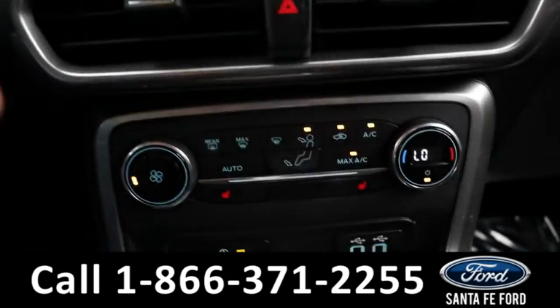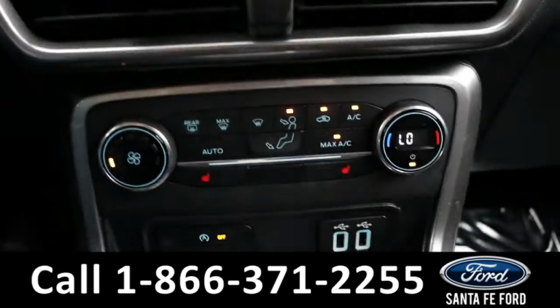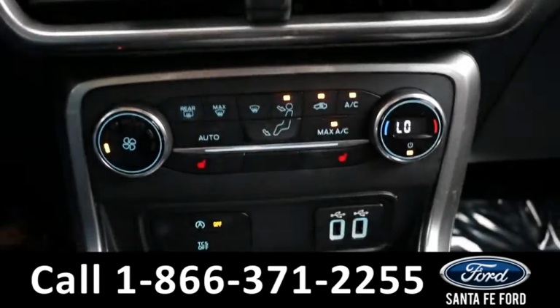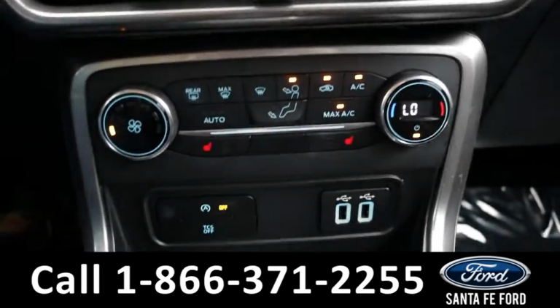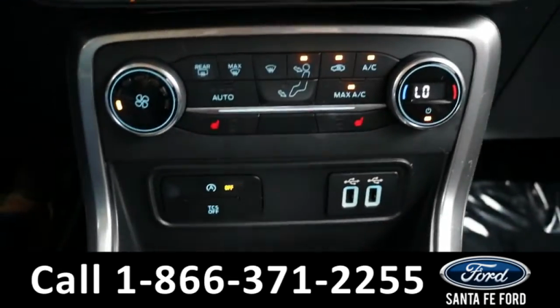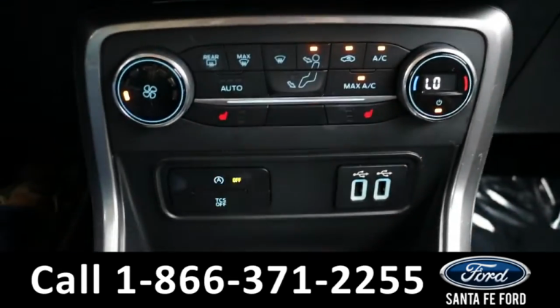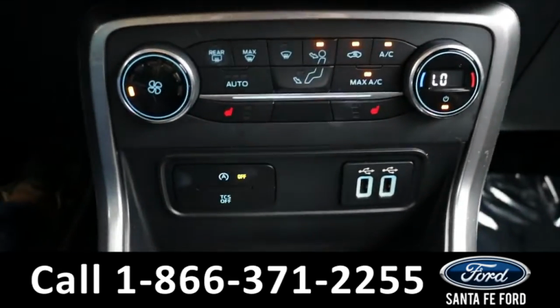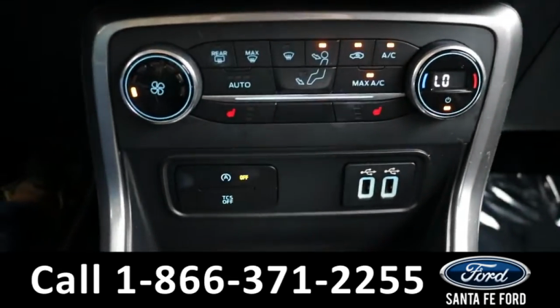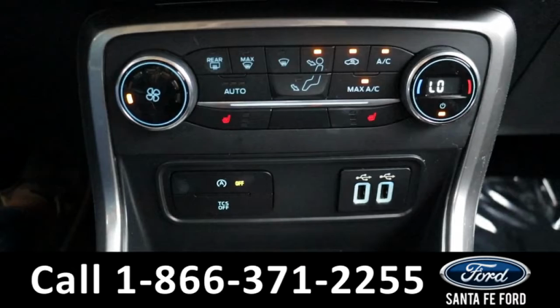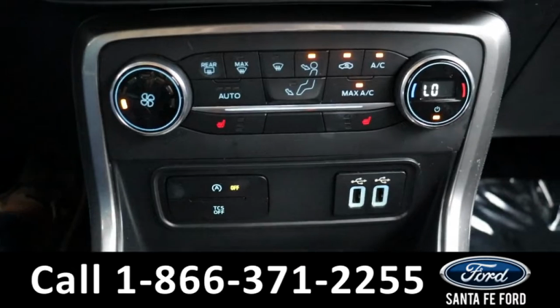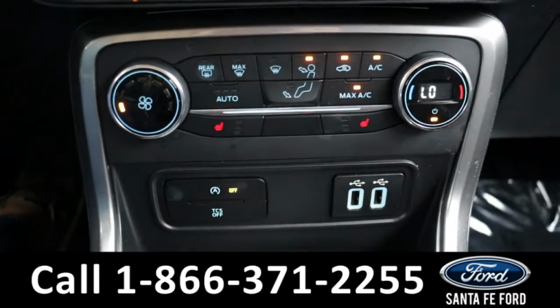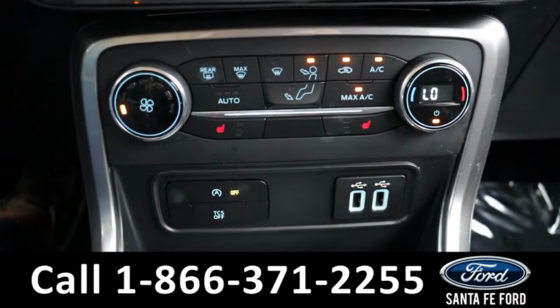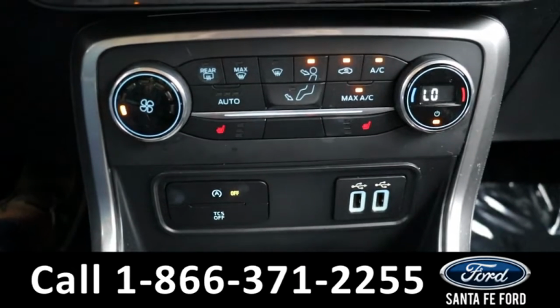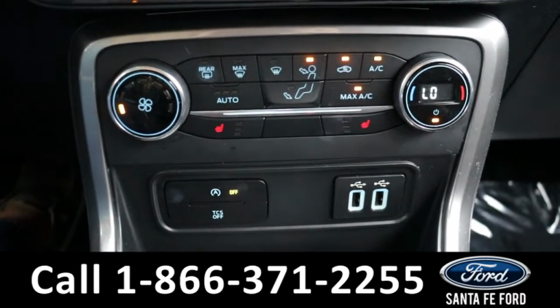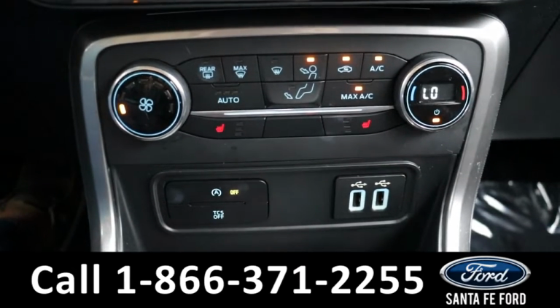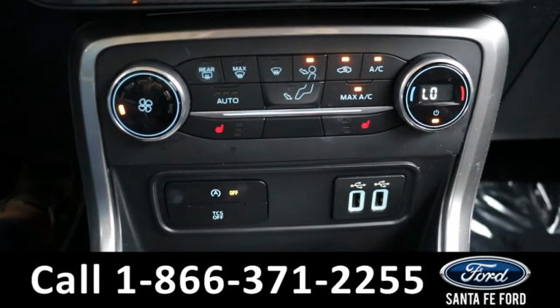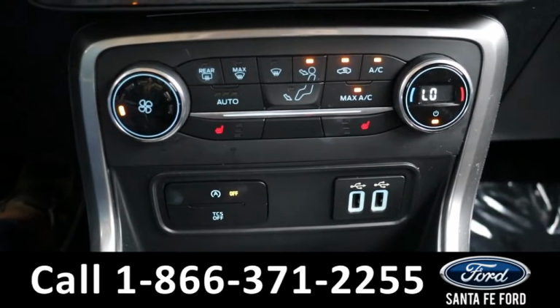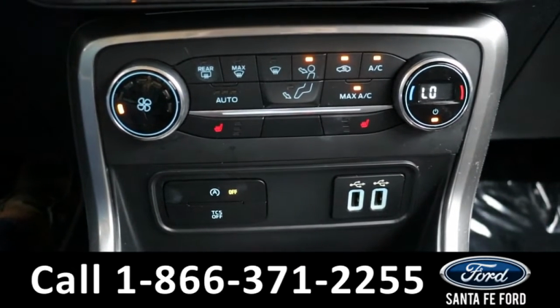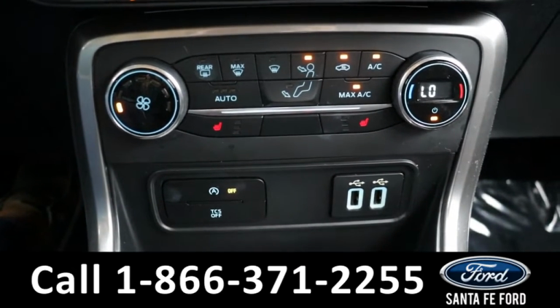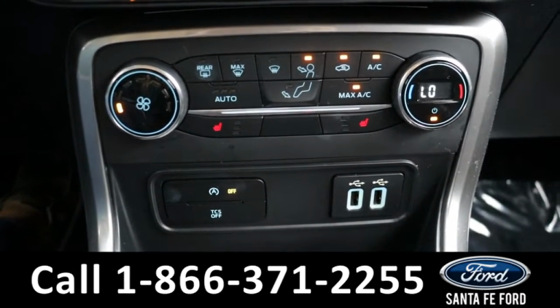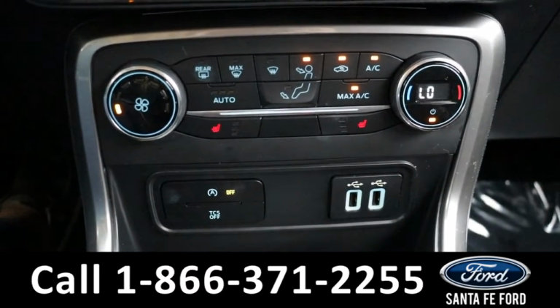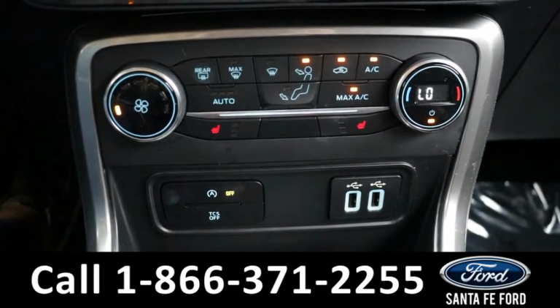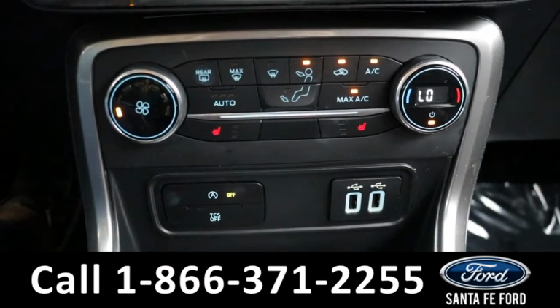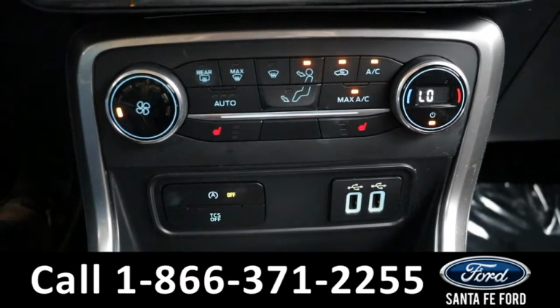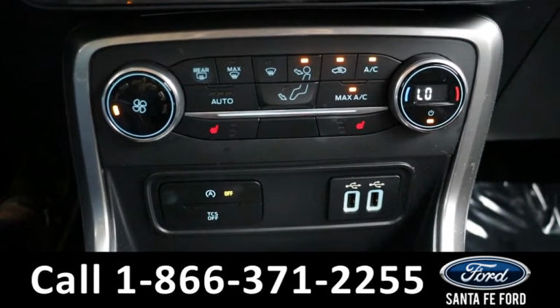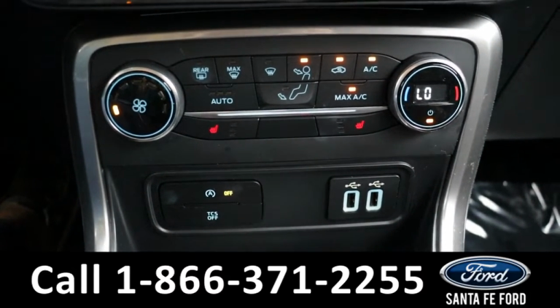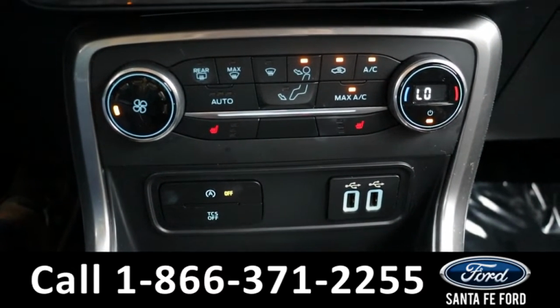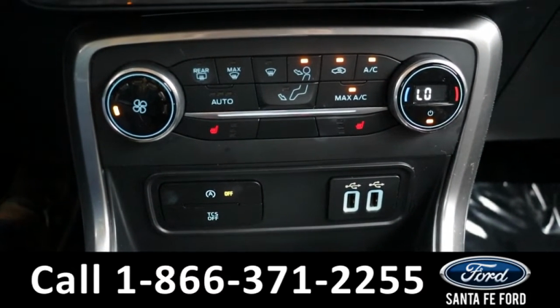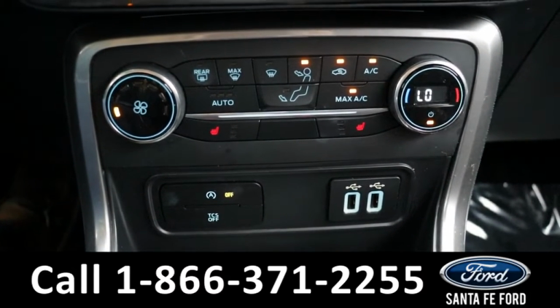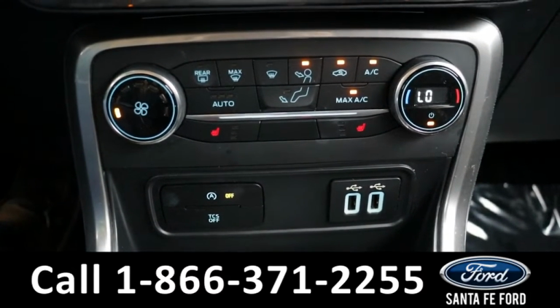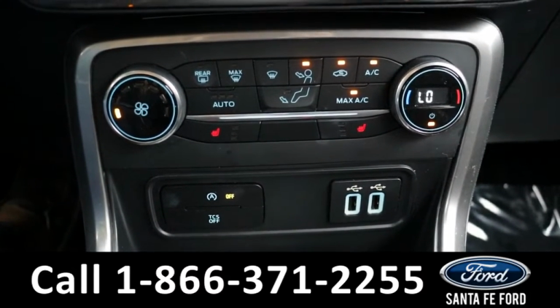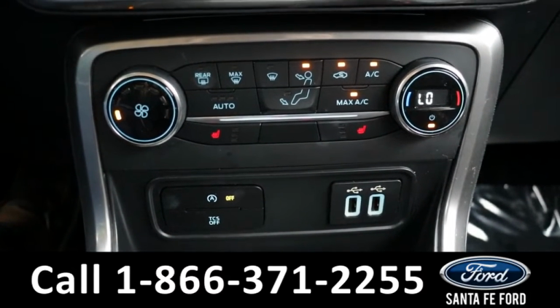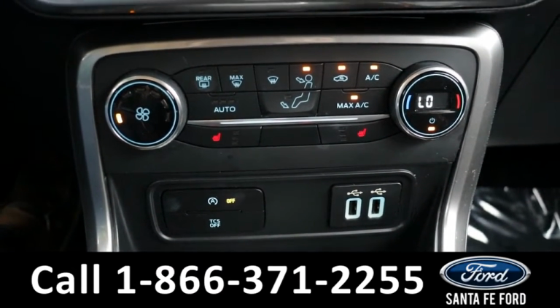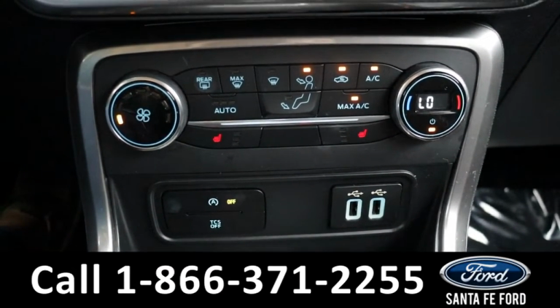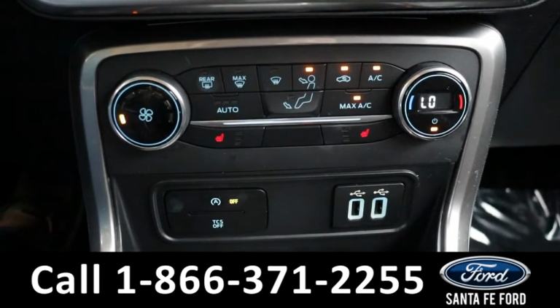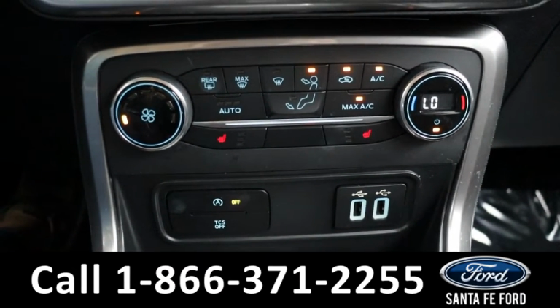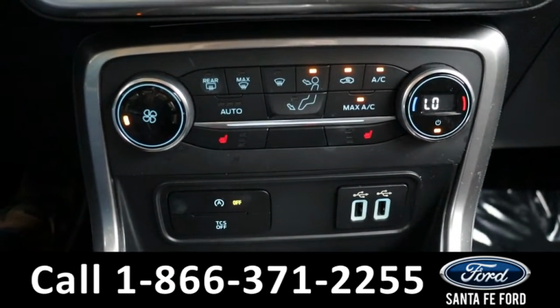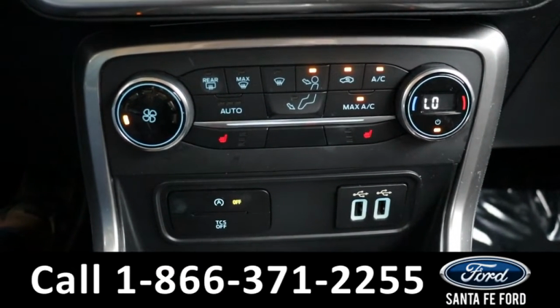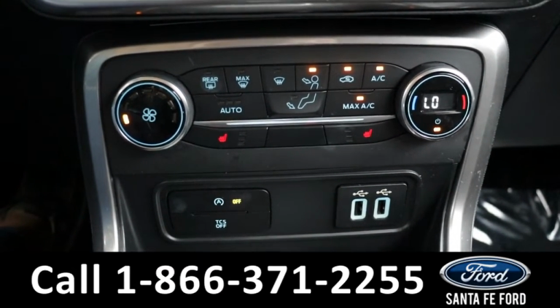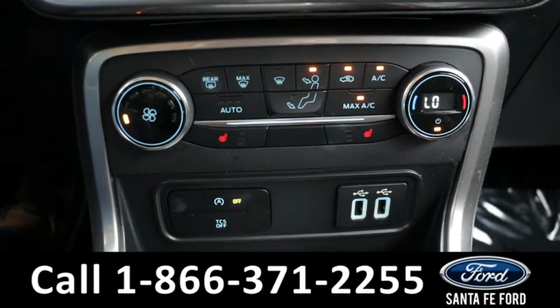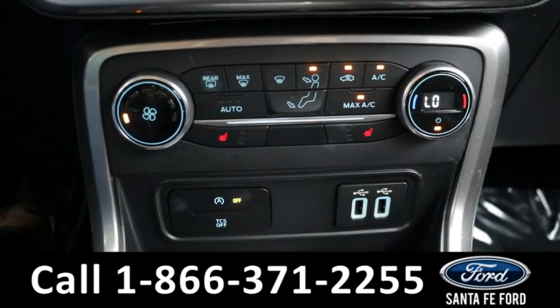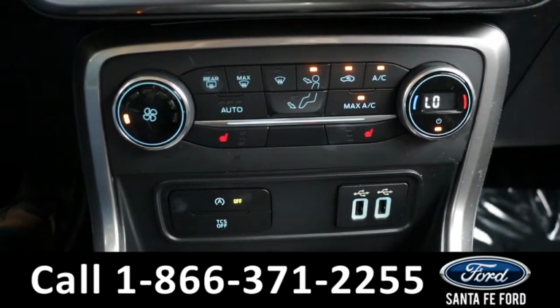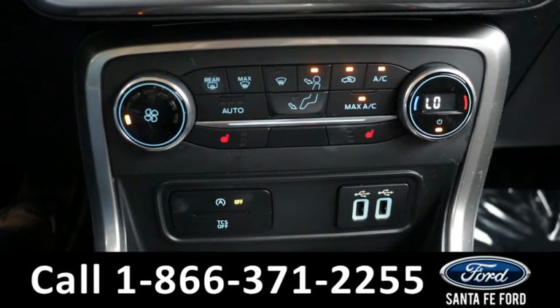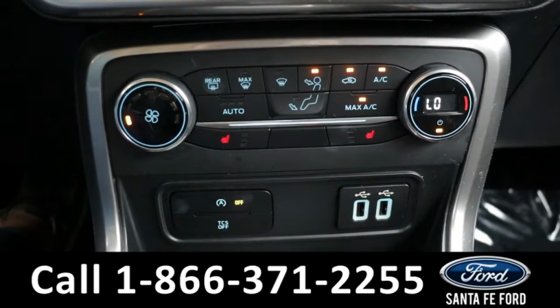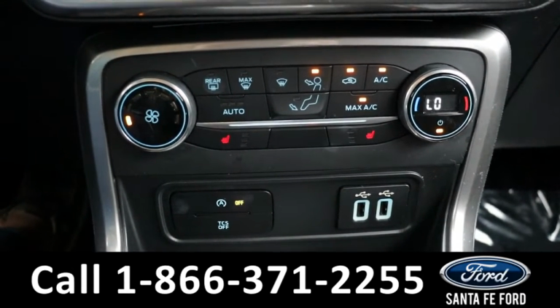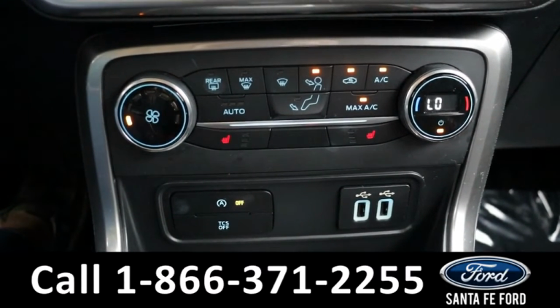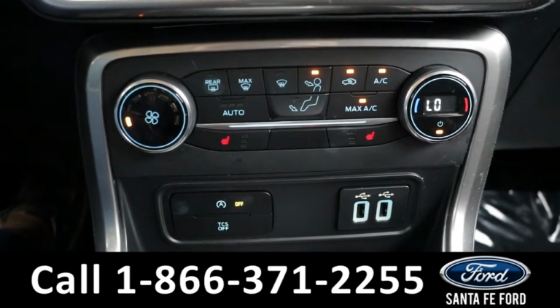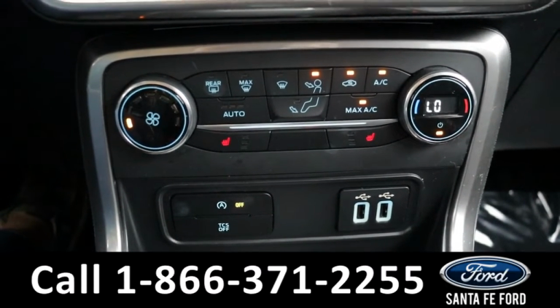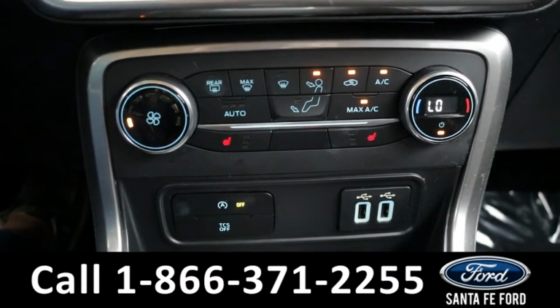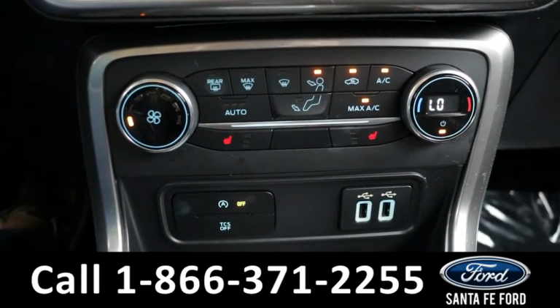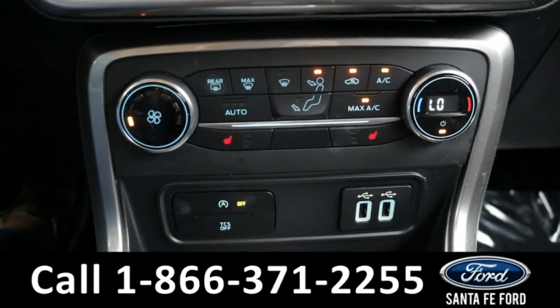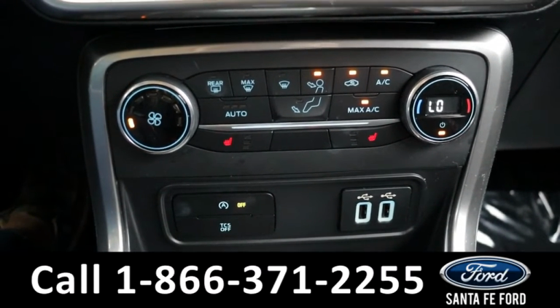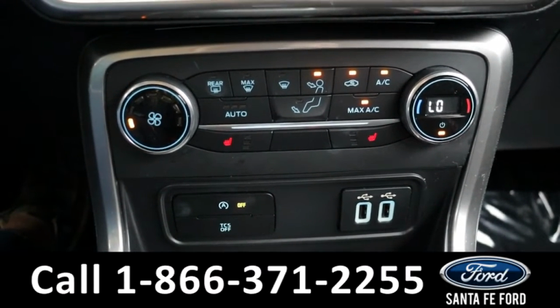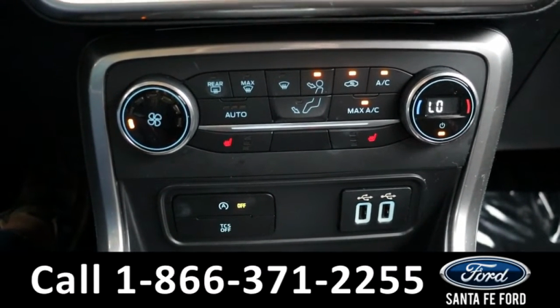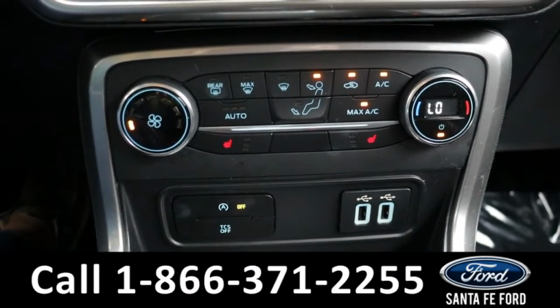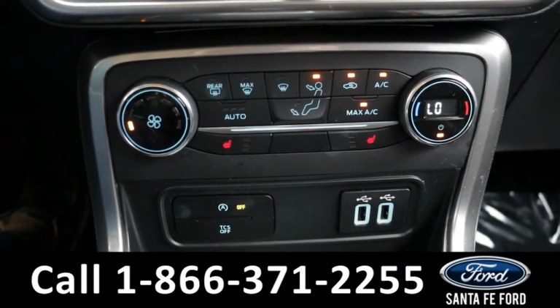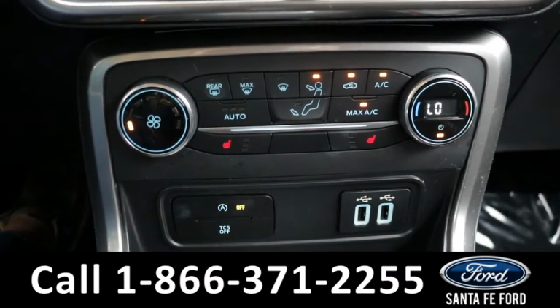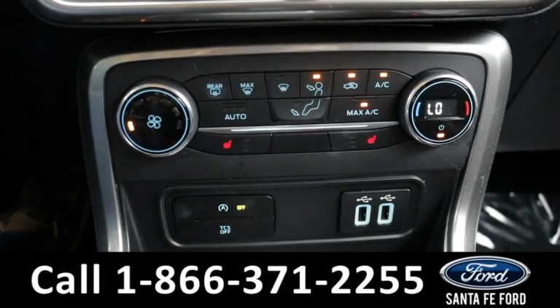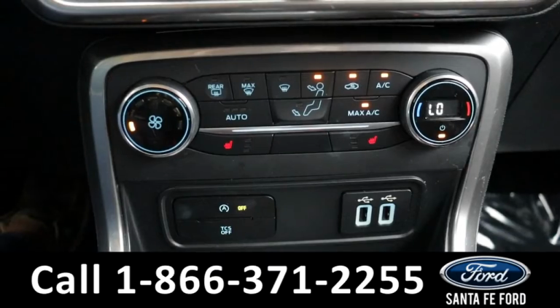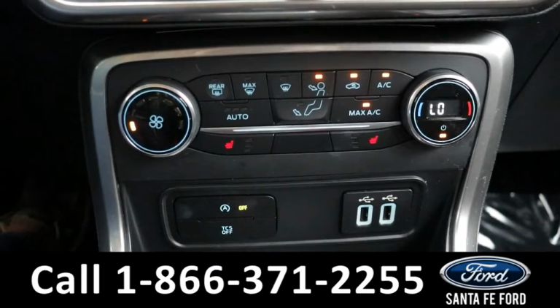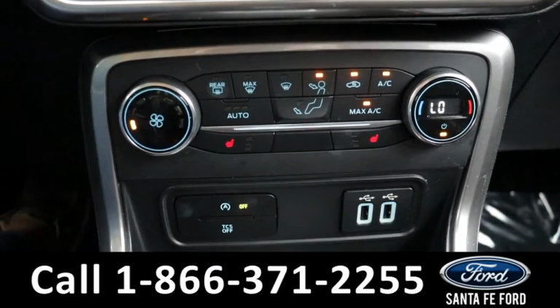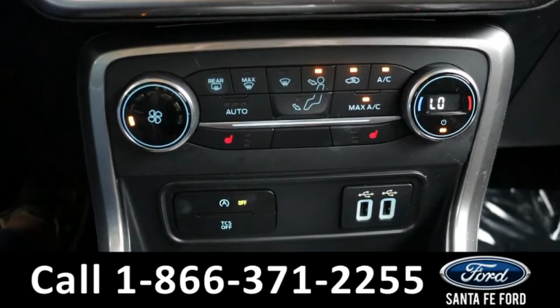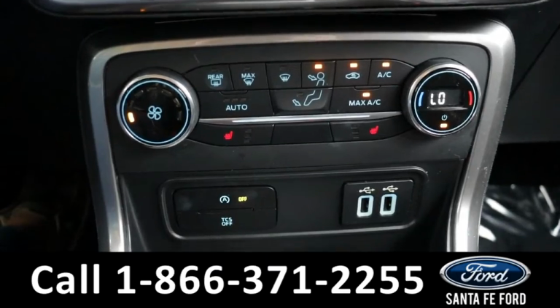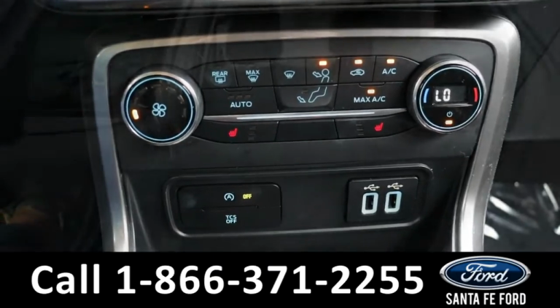Down to the climate controls, we have heated seats for both driver and passenger, as well as front and rear defrosters.